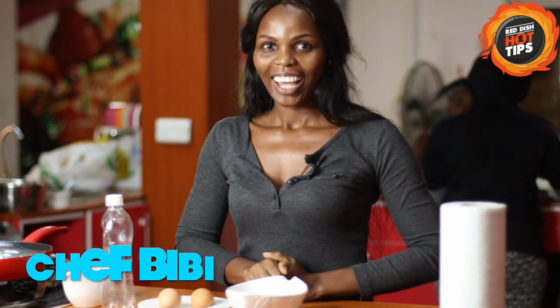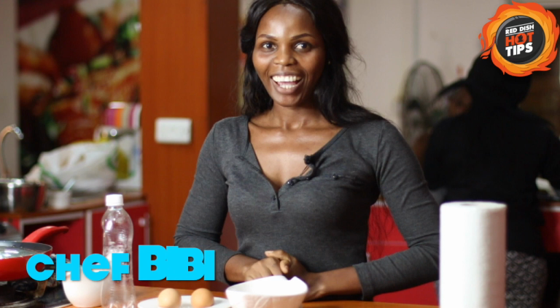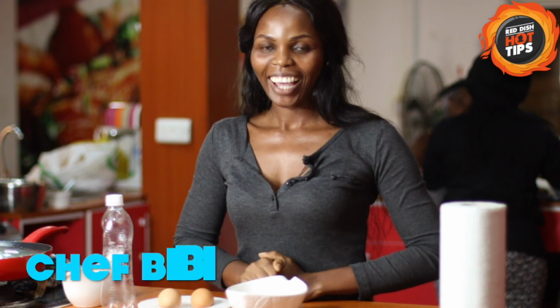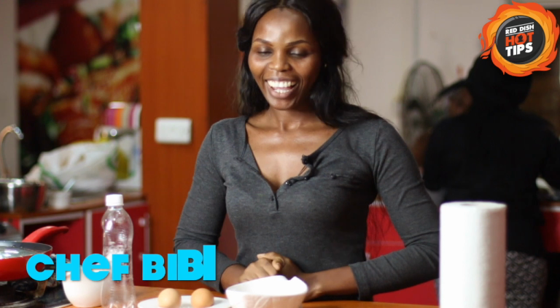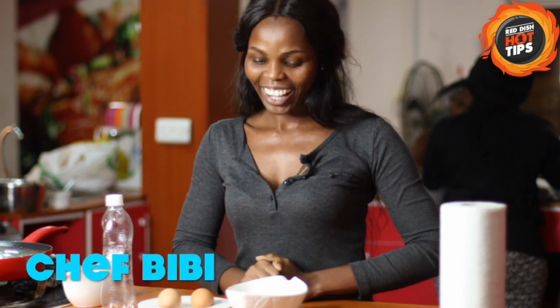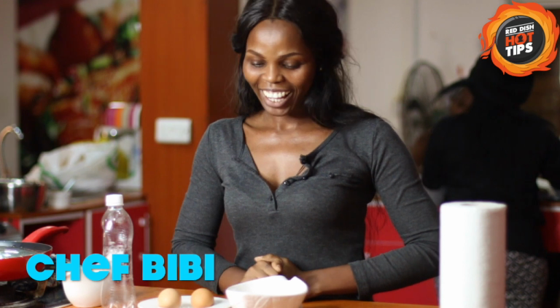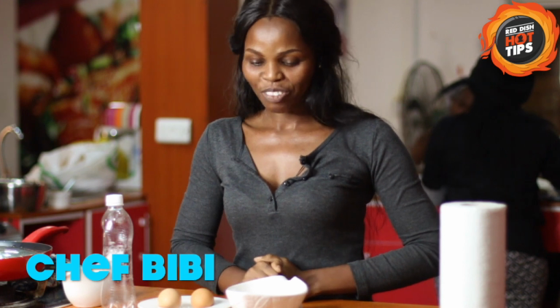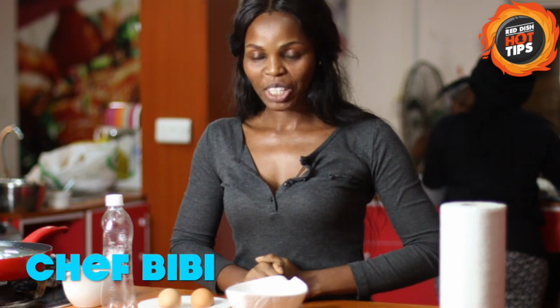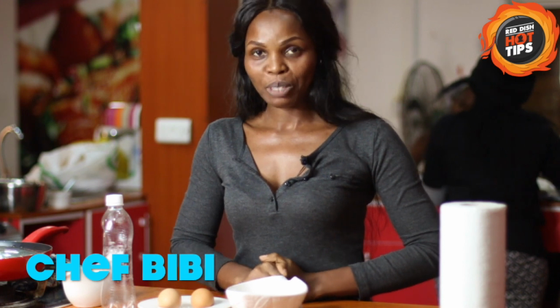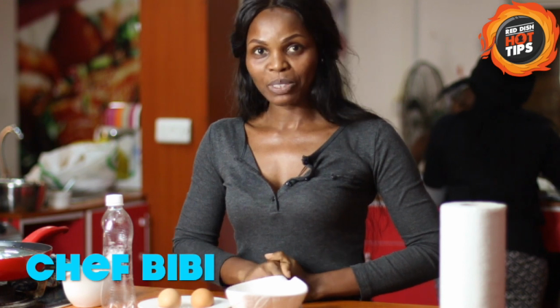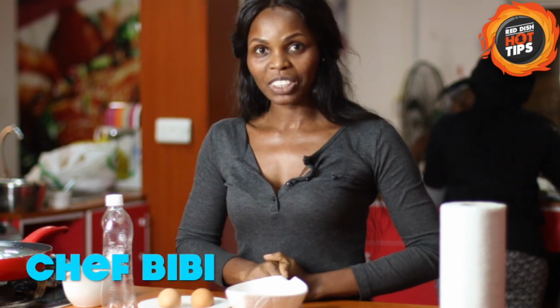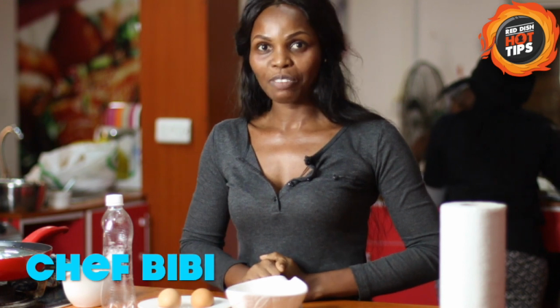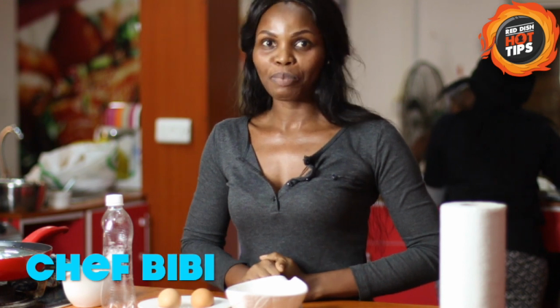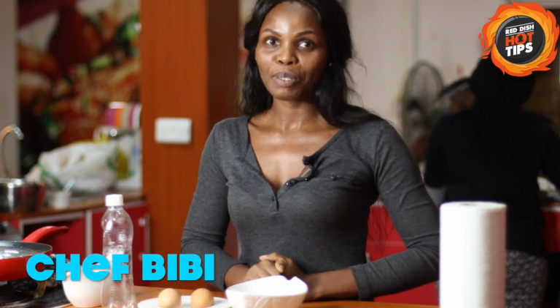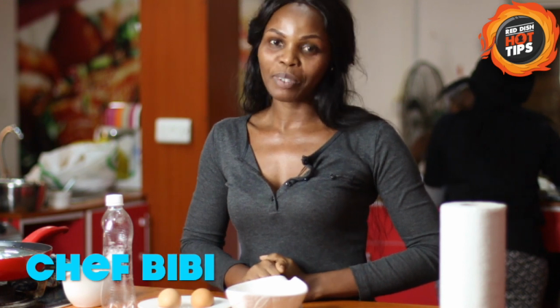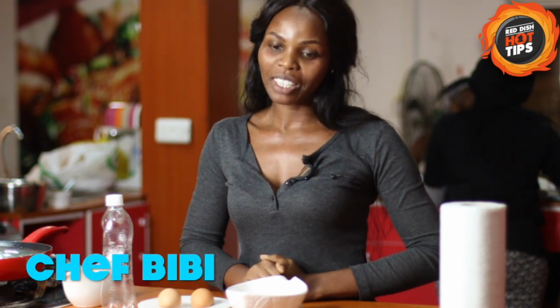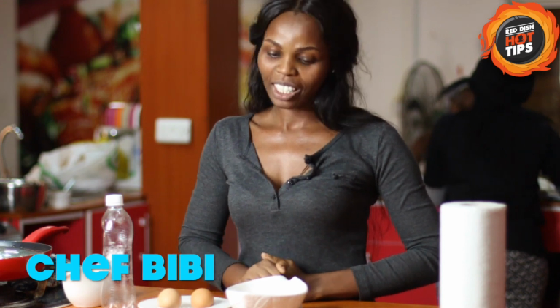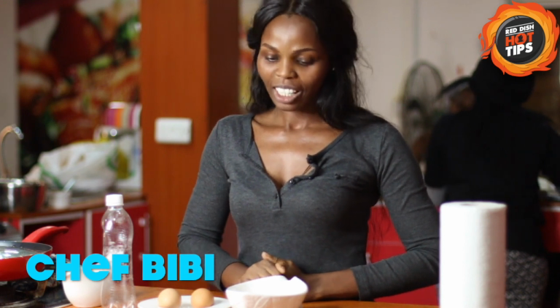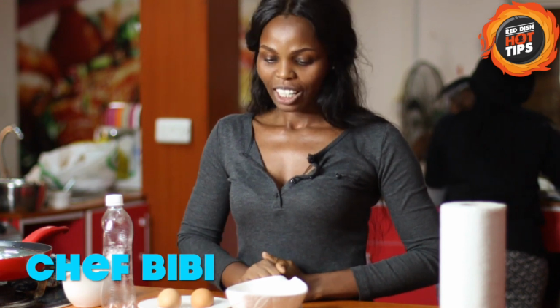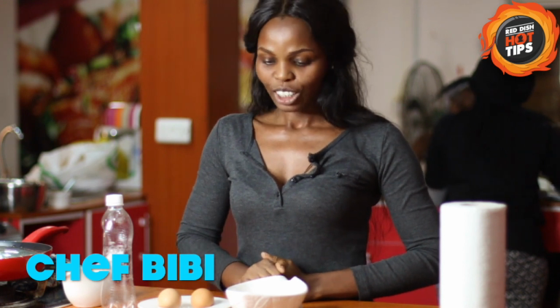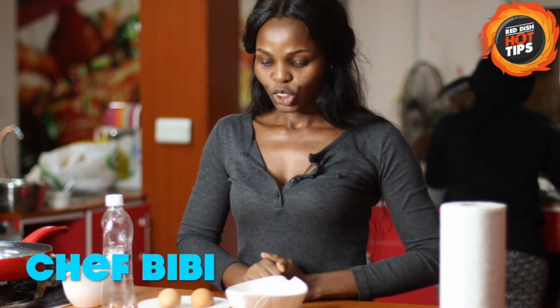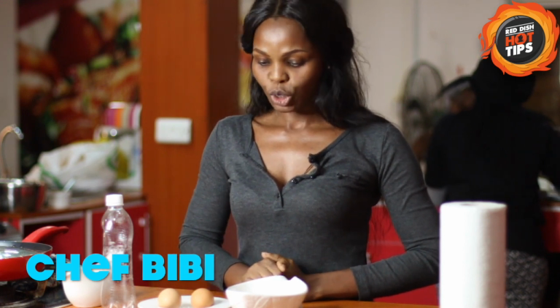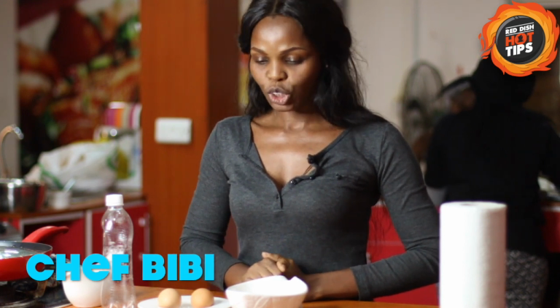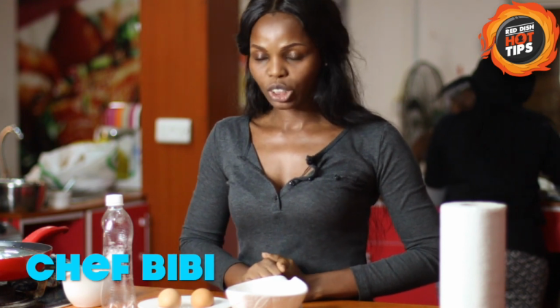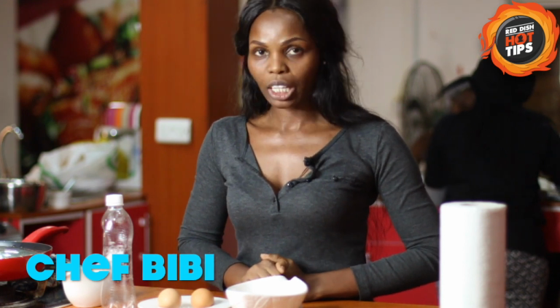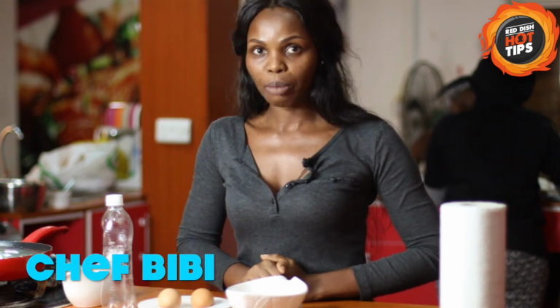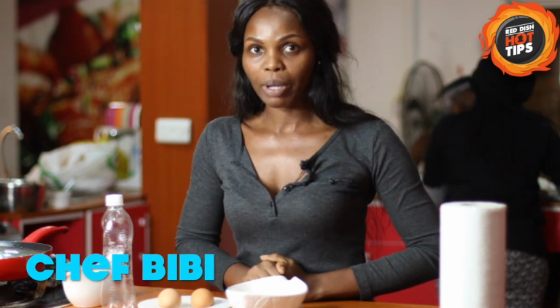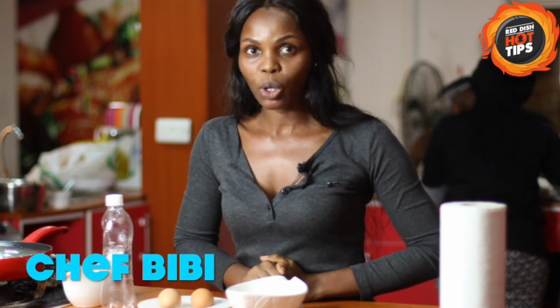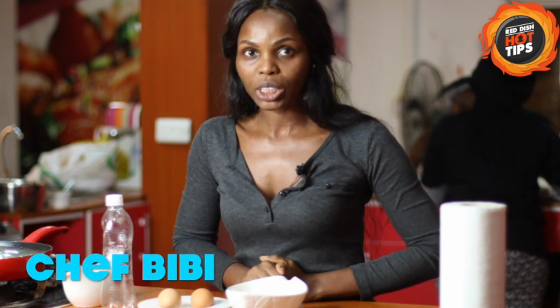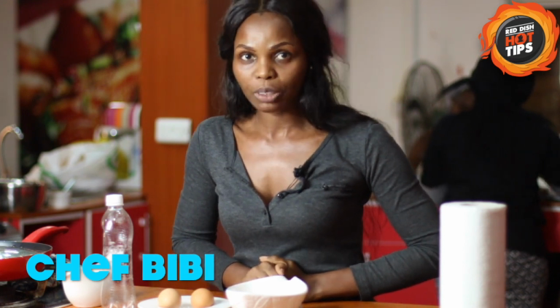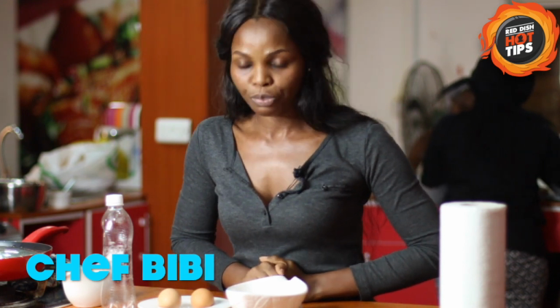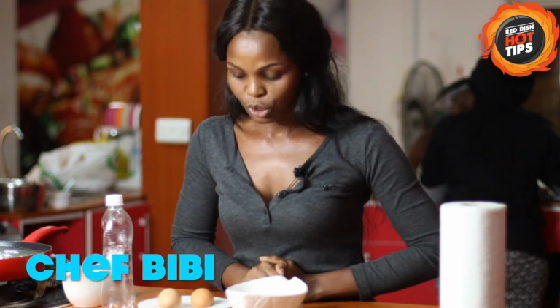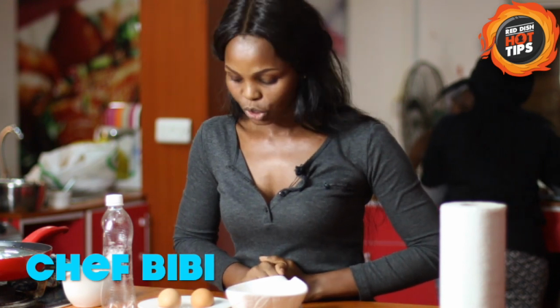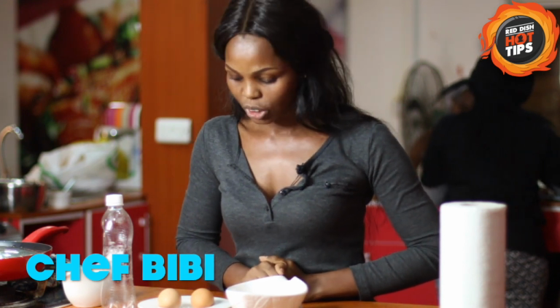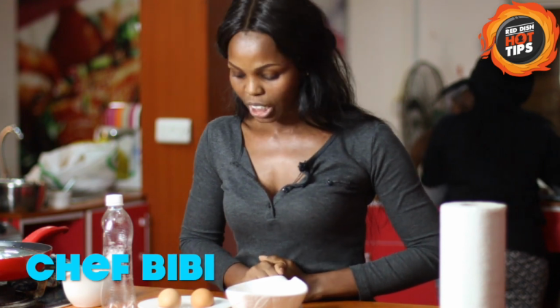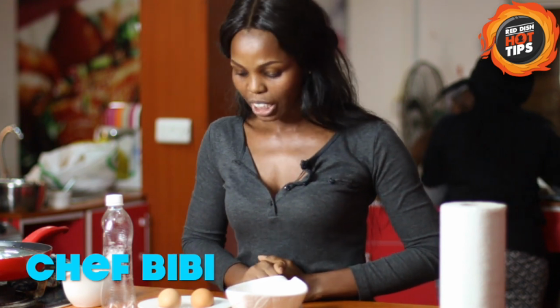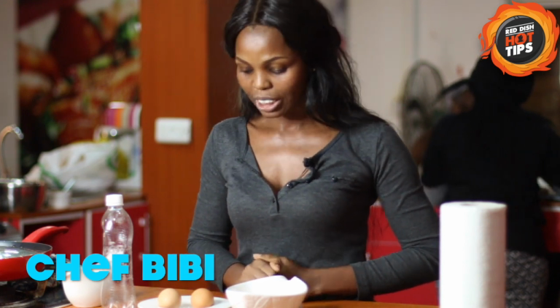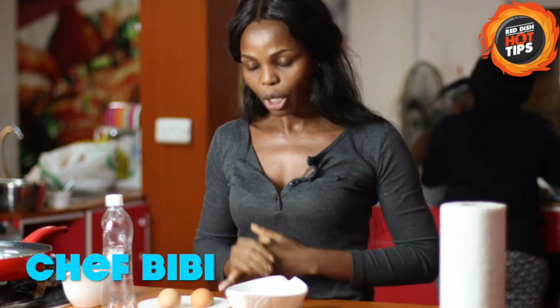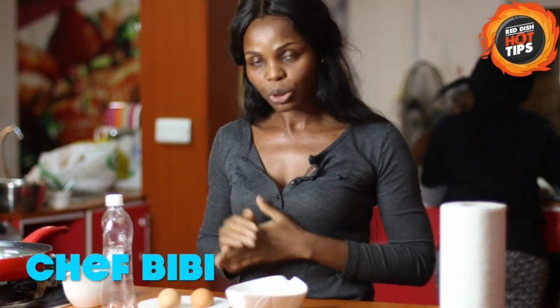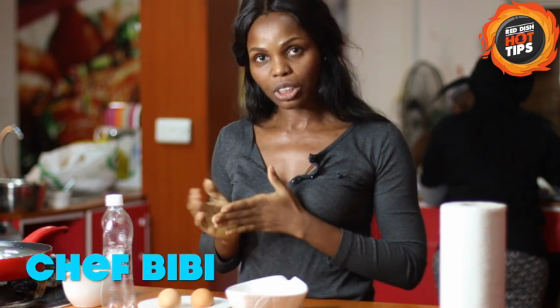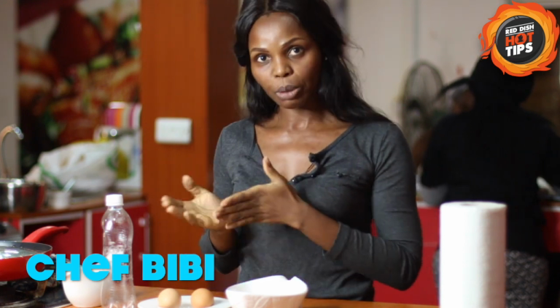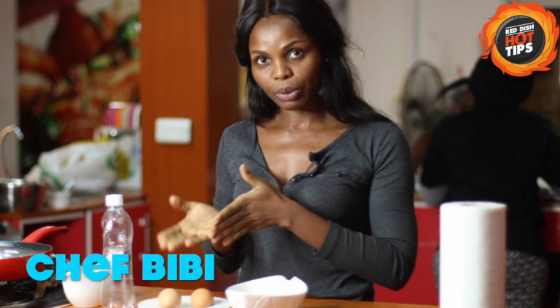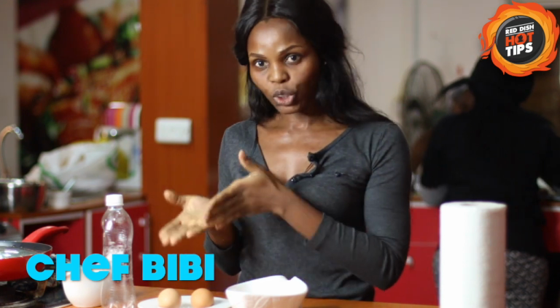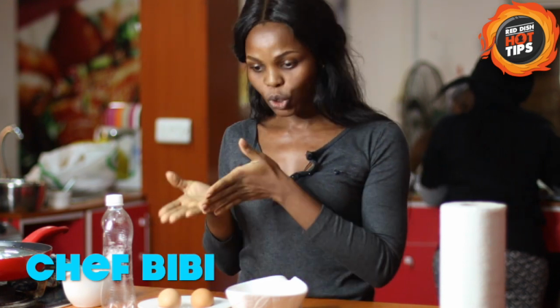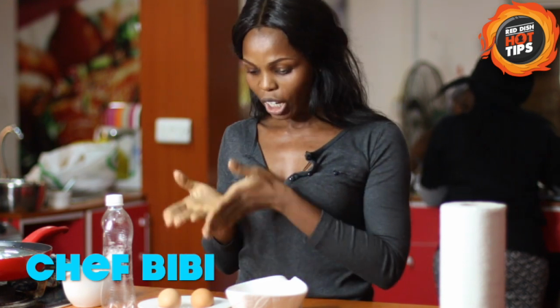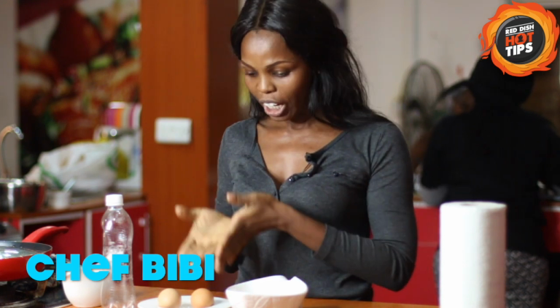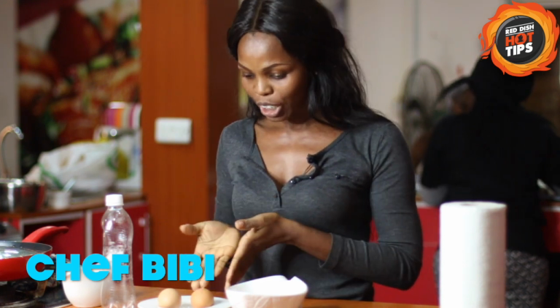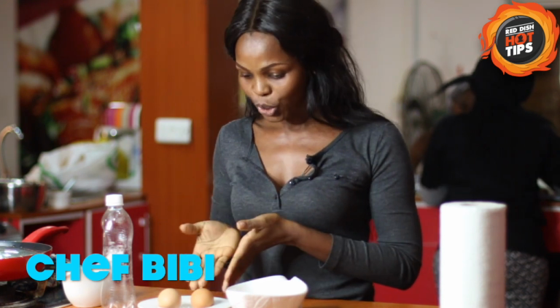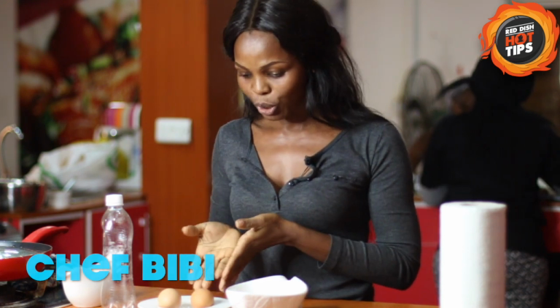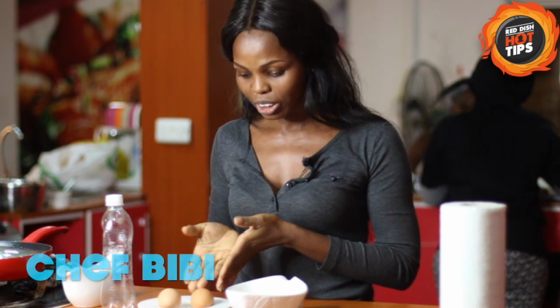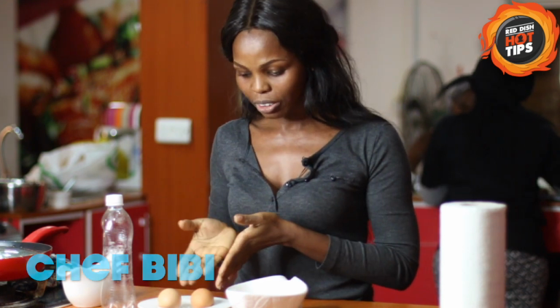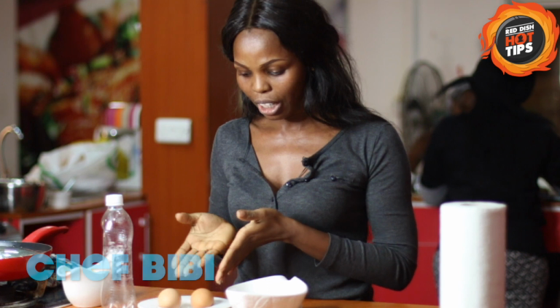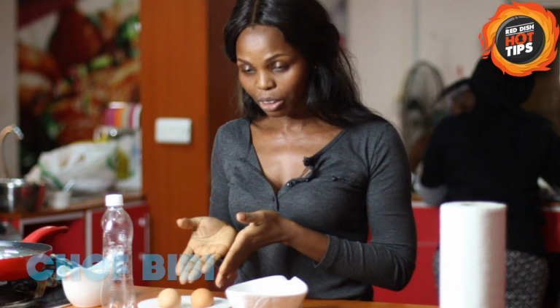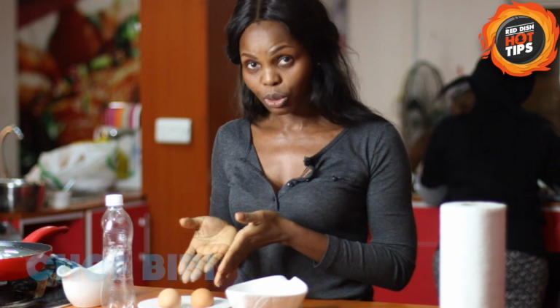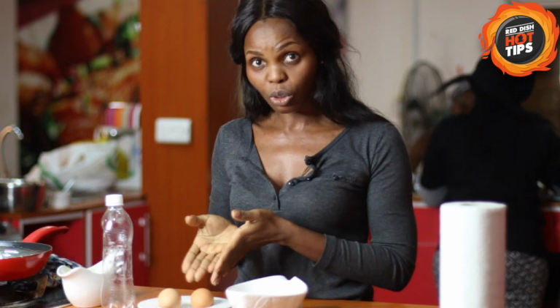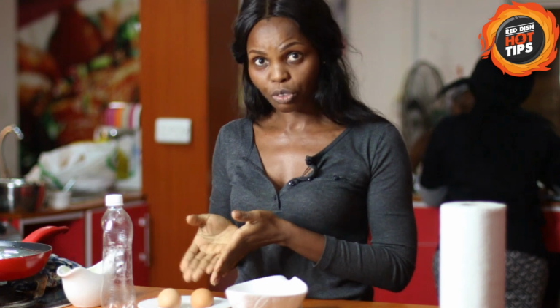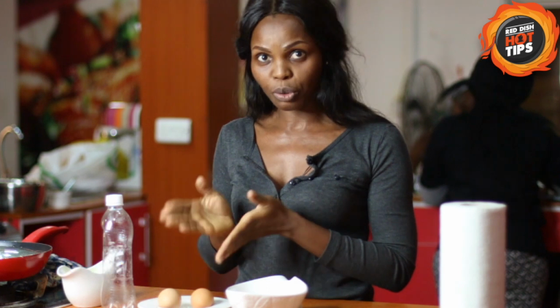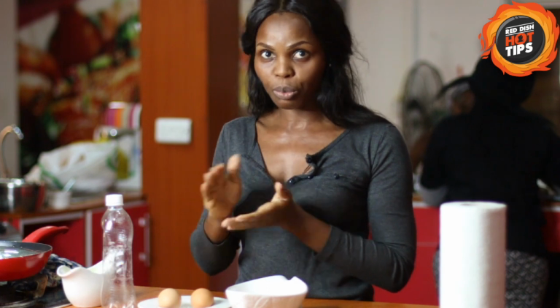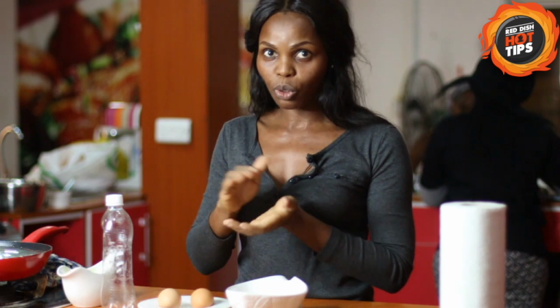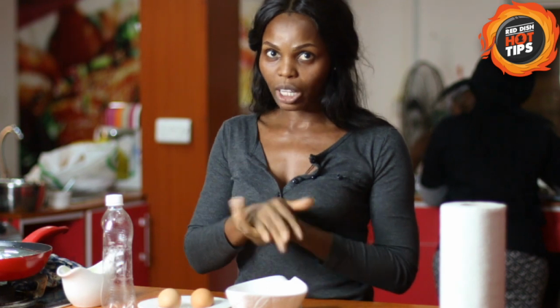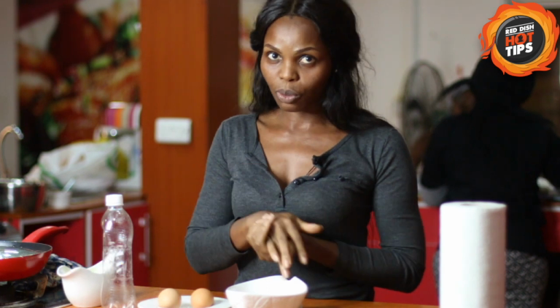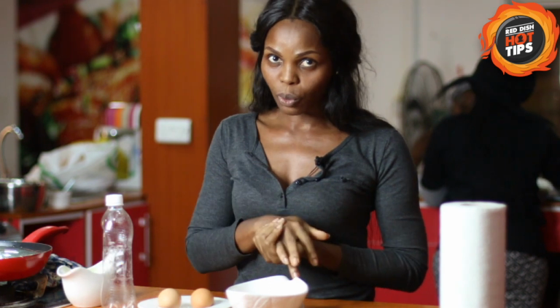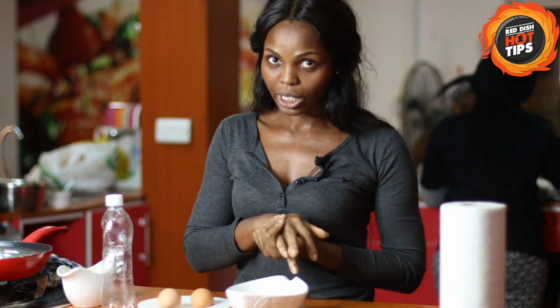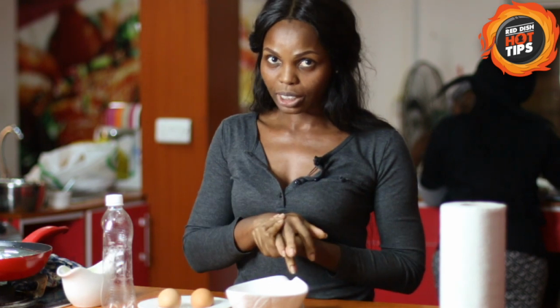Hi, my name is Chabibi. So today, my hot tip for you is how to separate your egg yolk from your egg white.